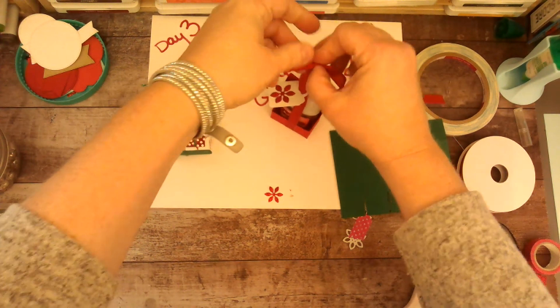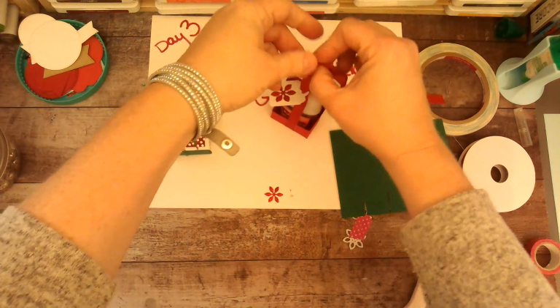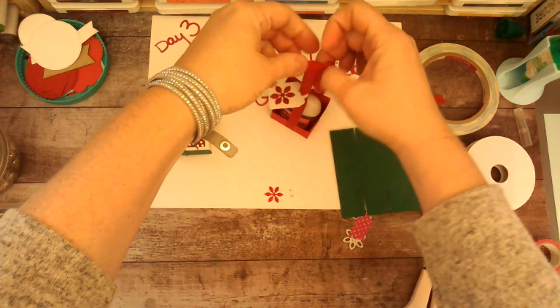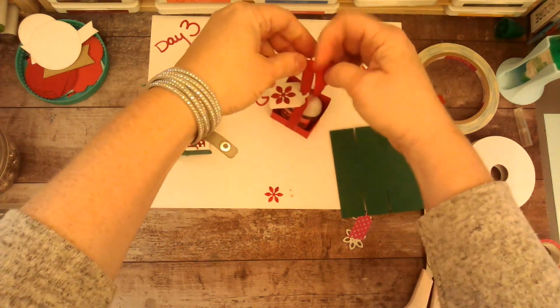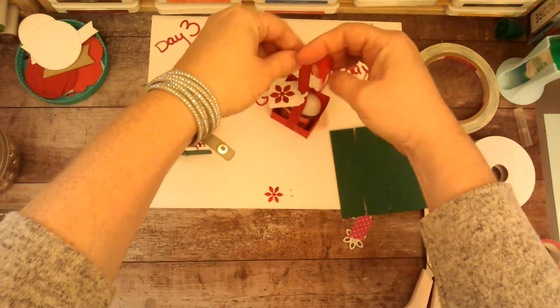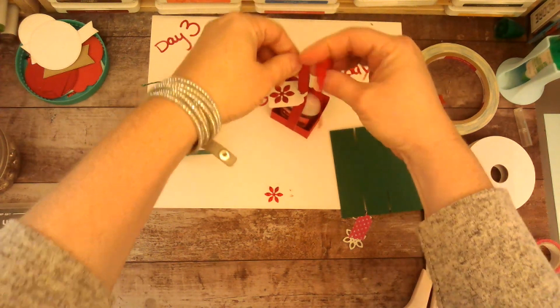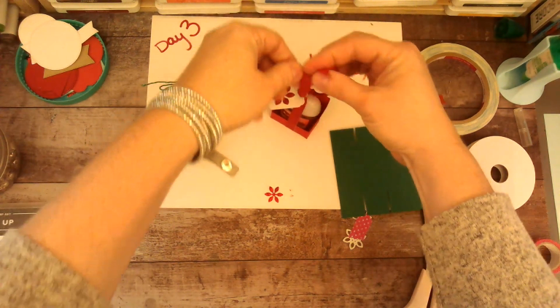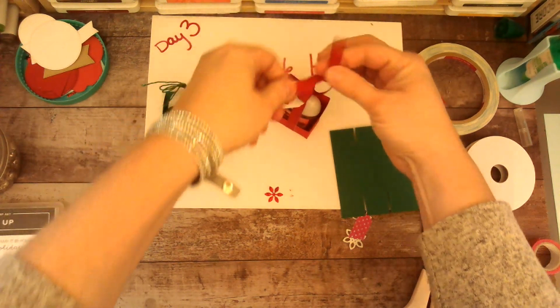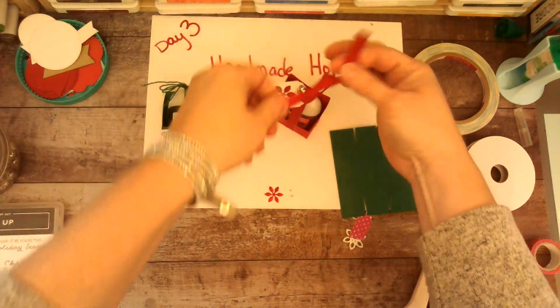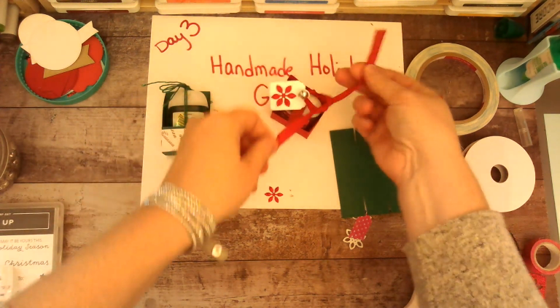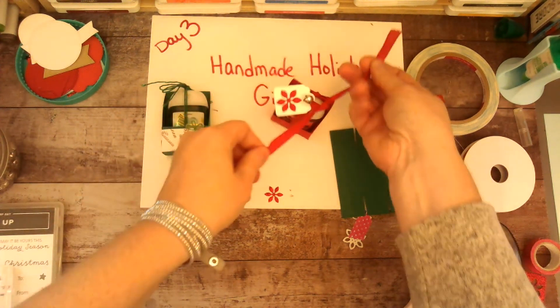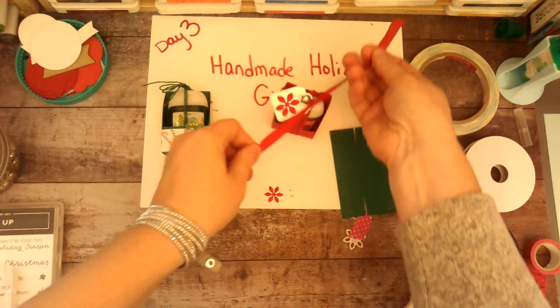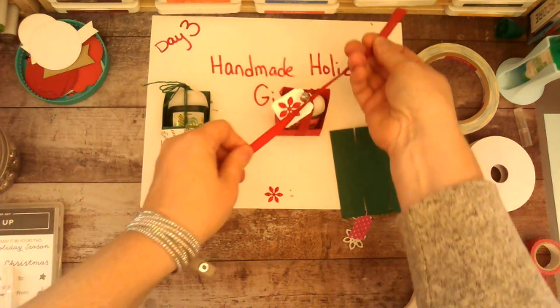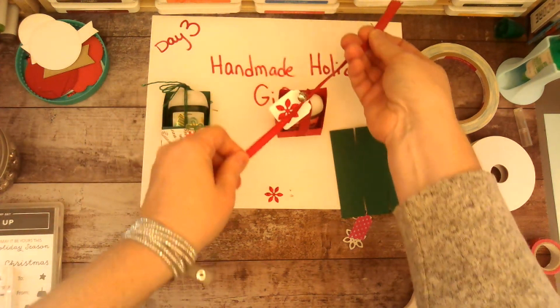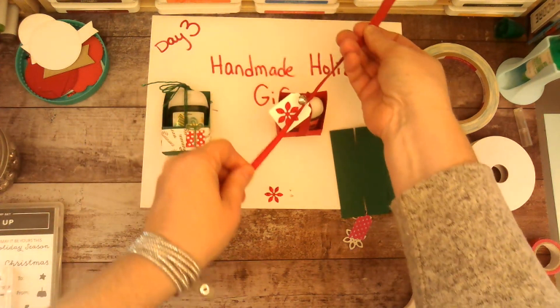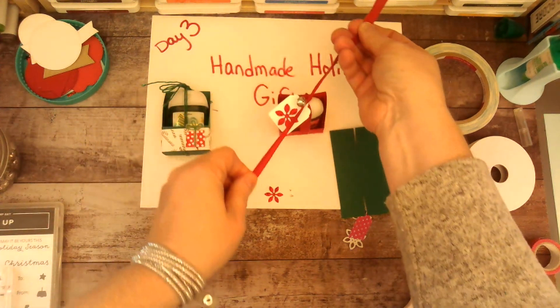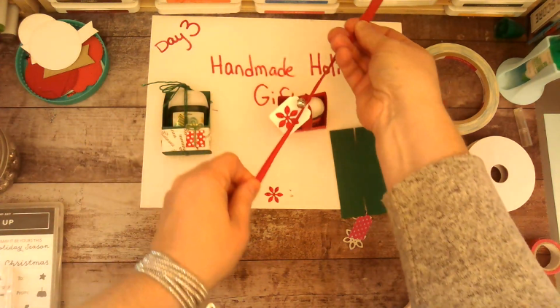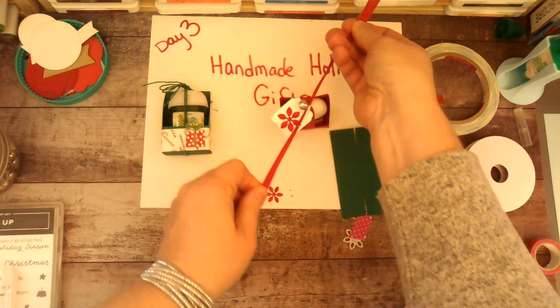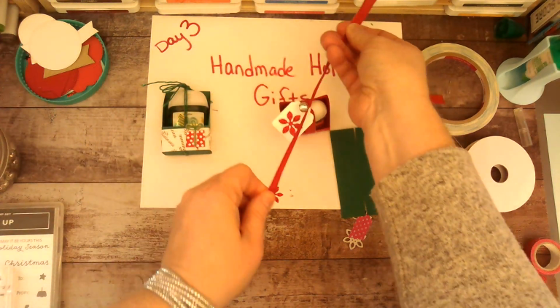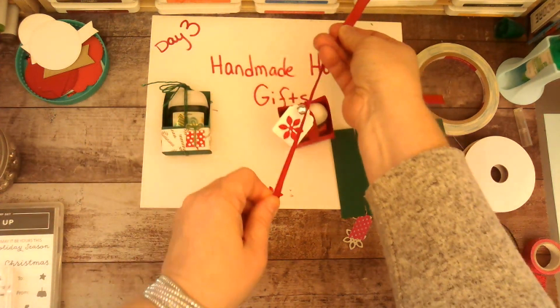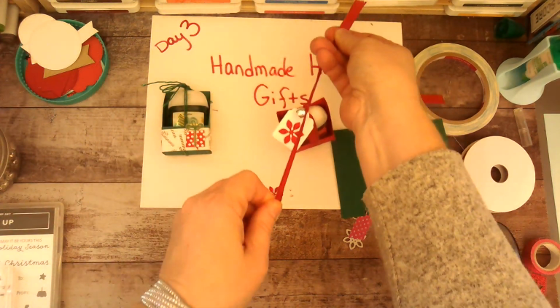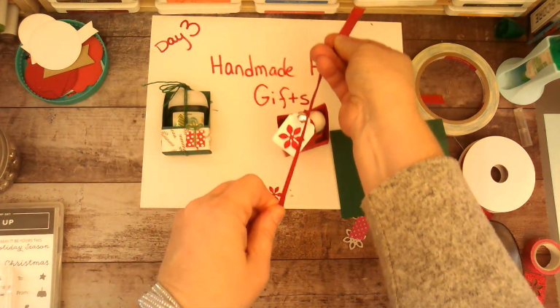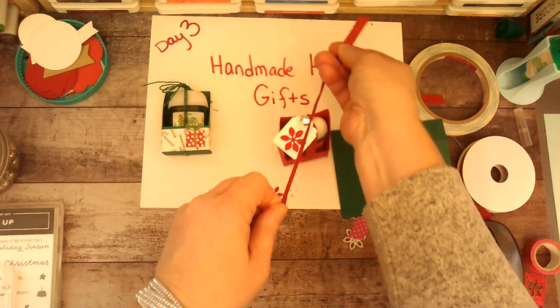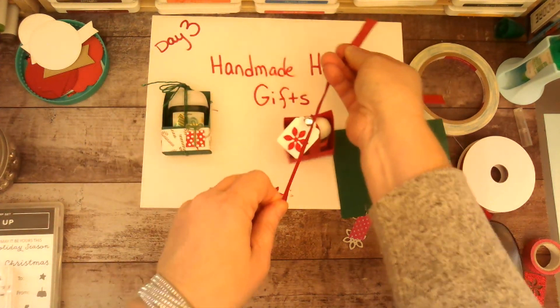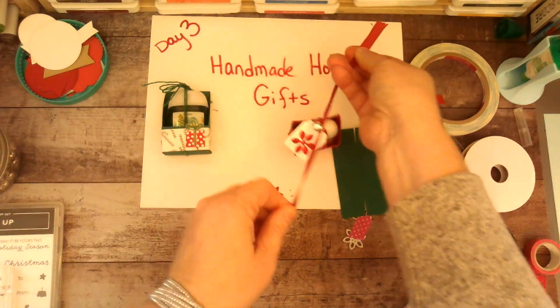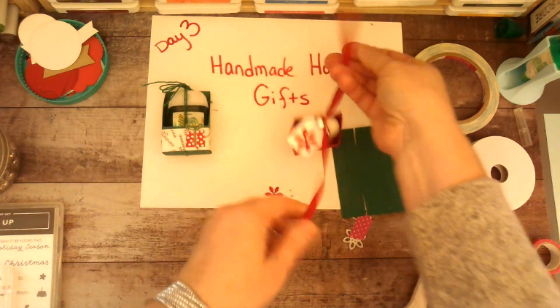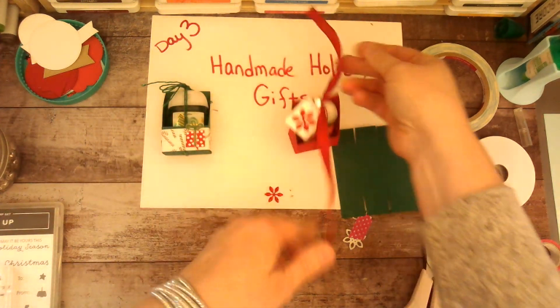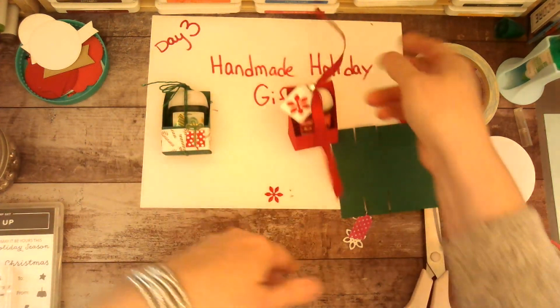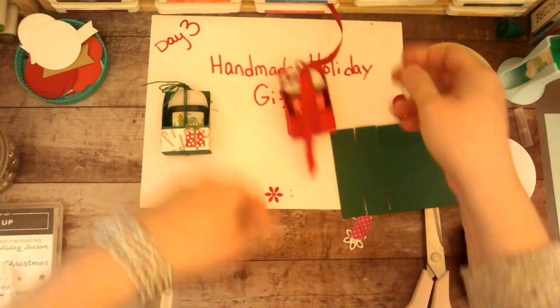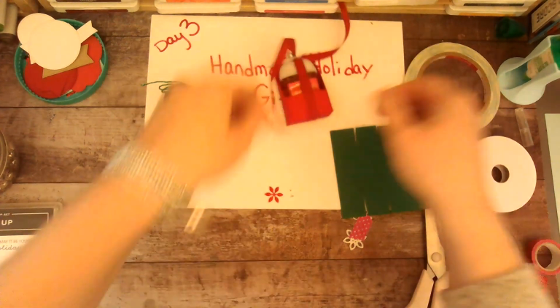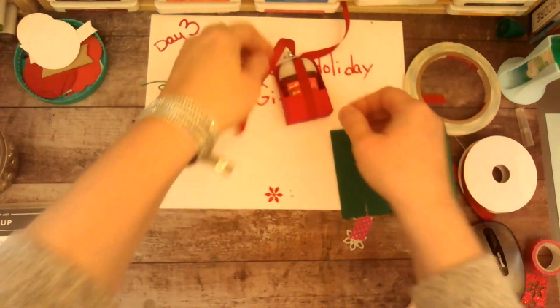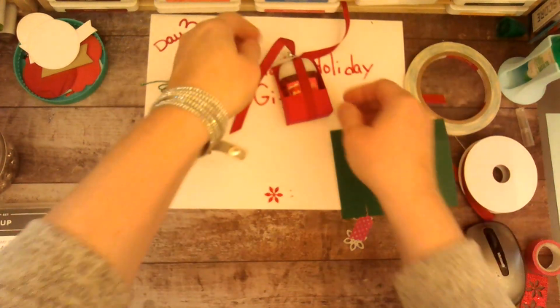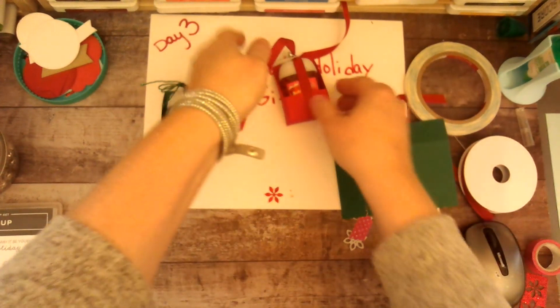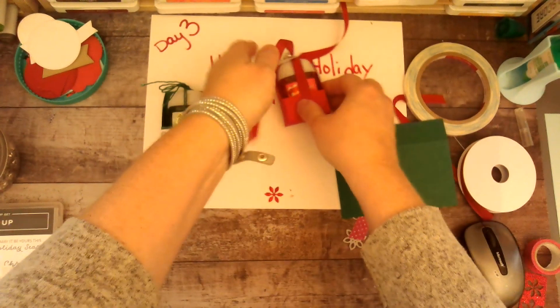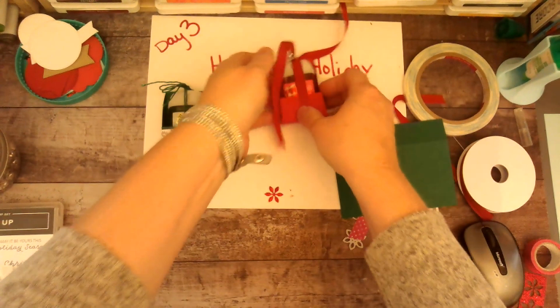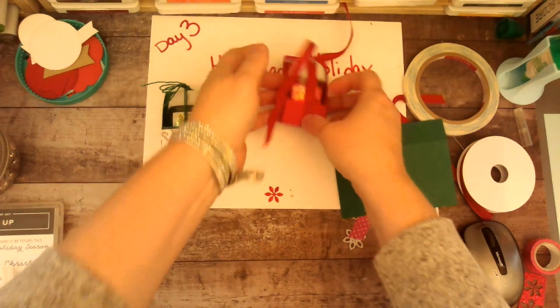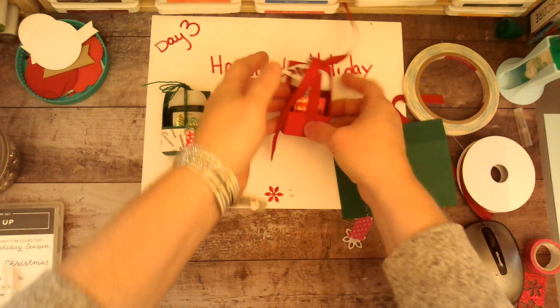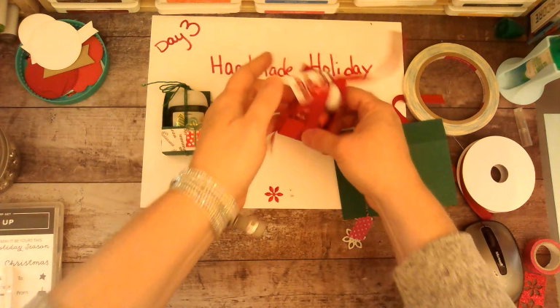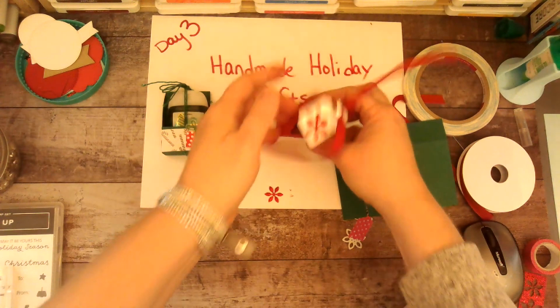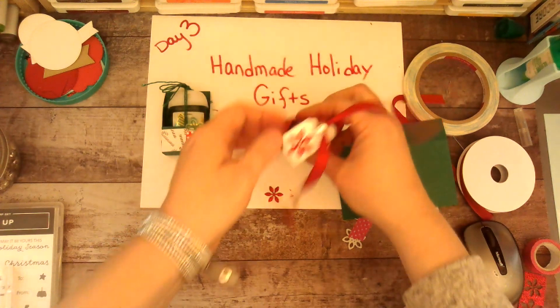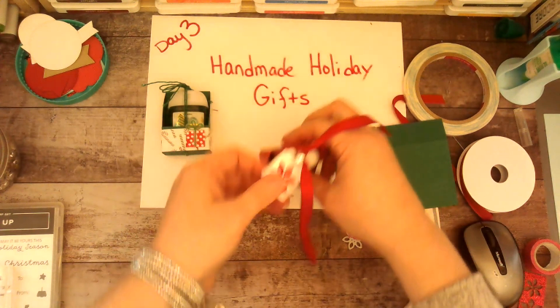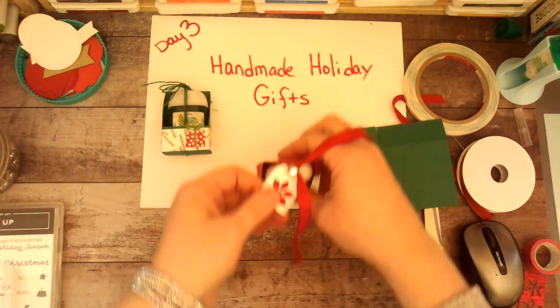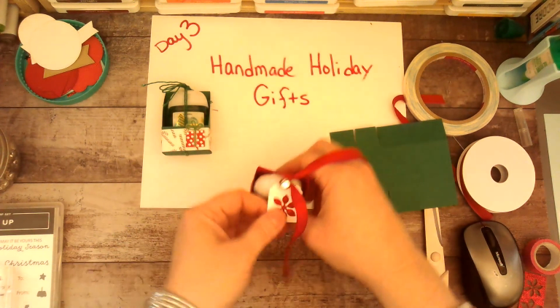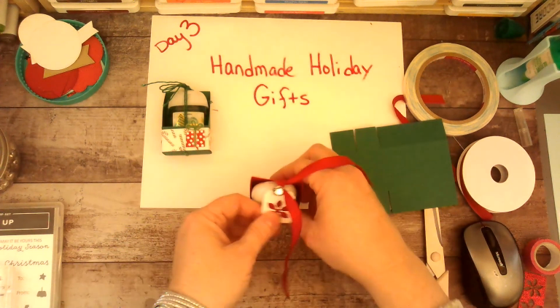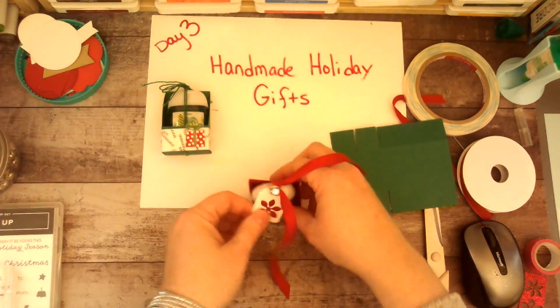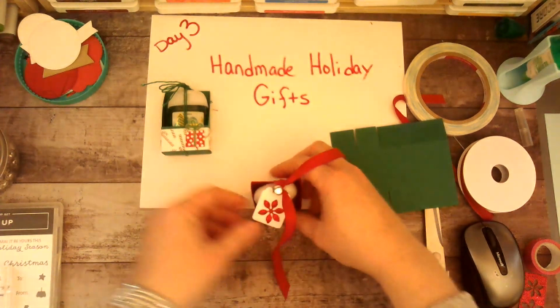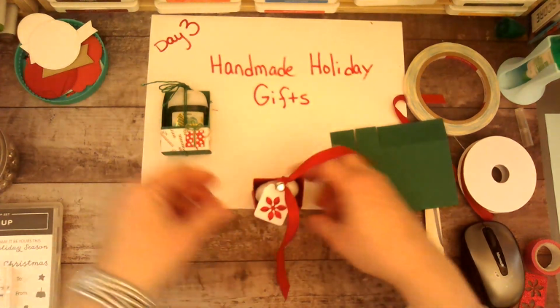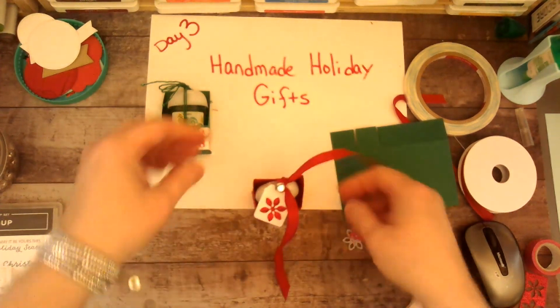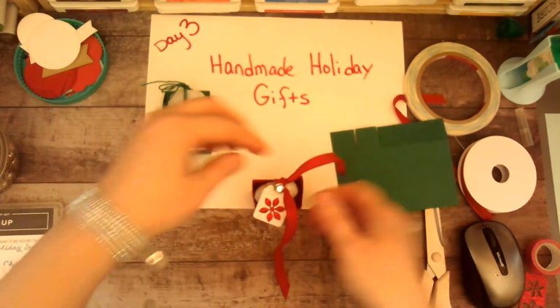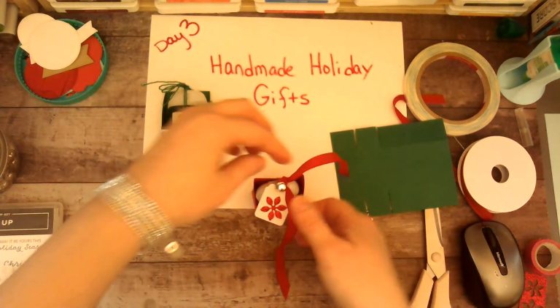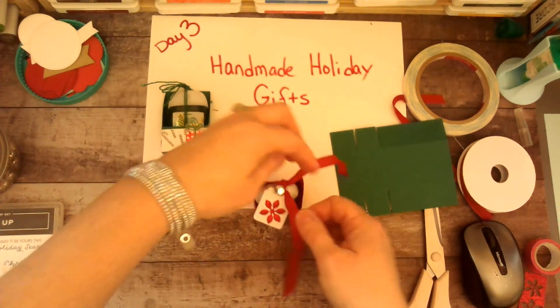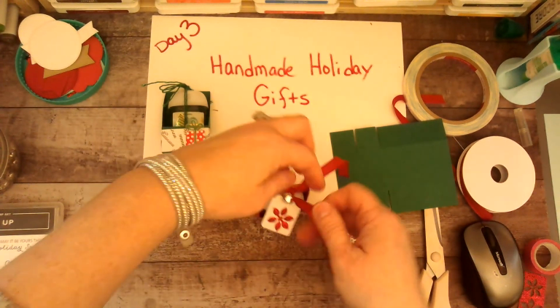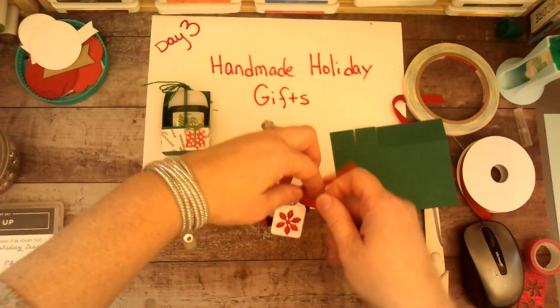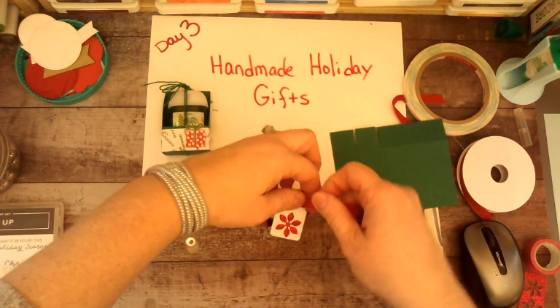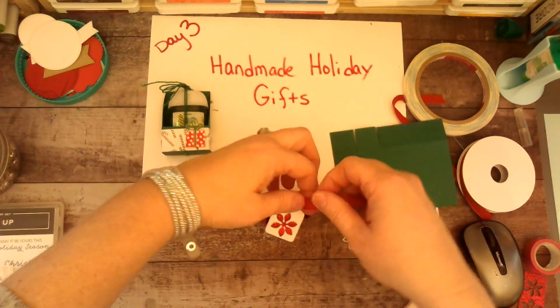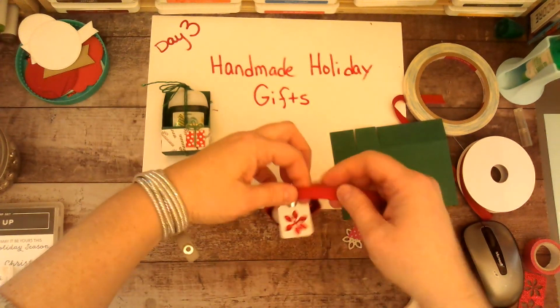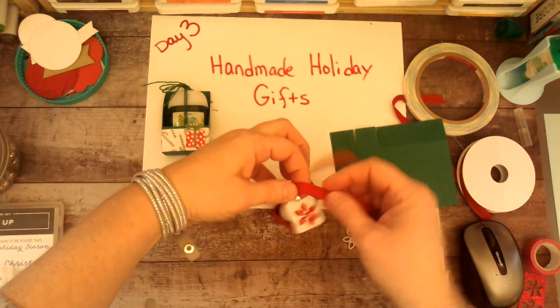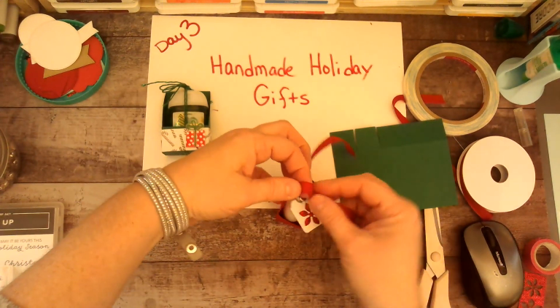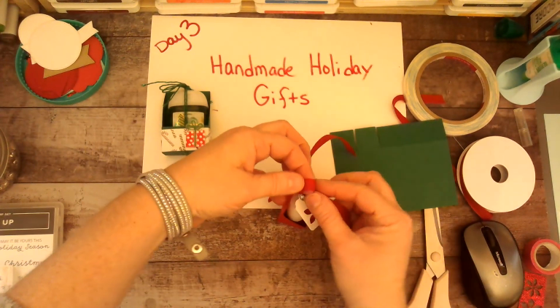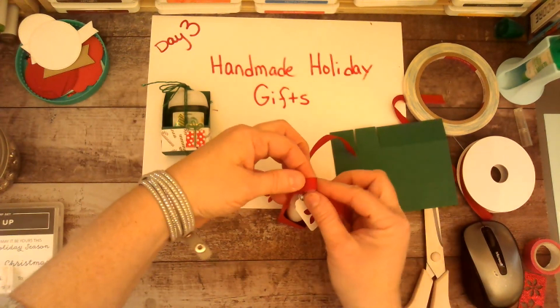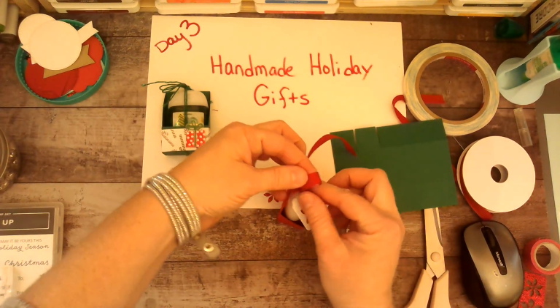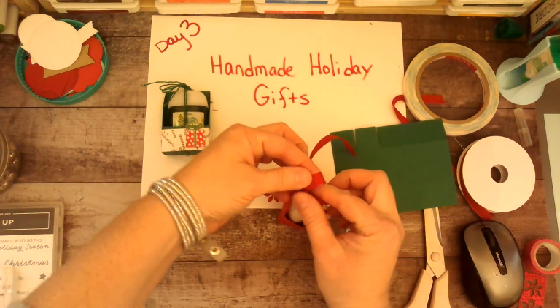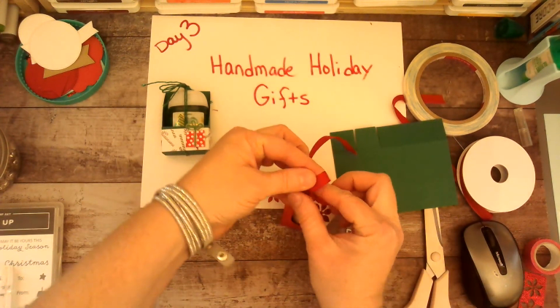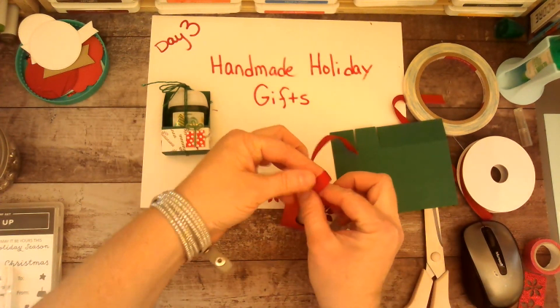I'm going to tie another knot to make sure those are secure, and then I'm going to do a little bow.